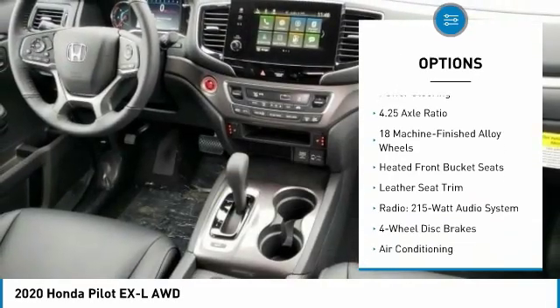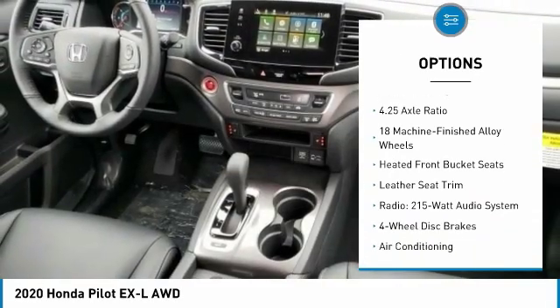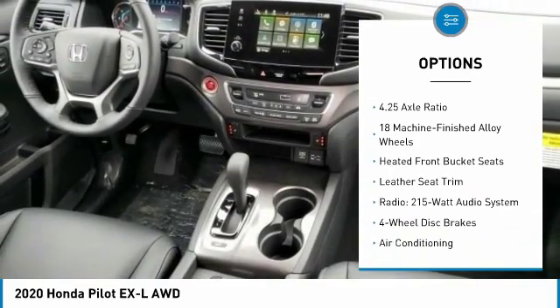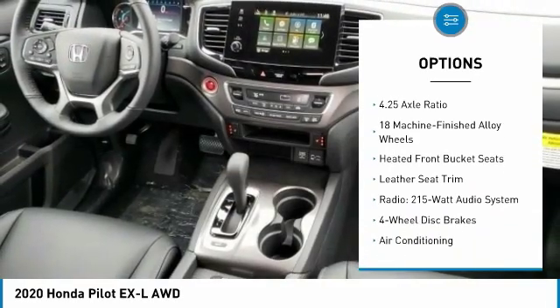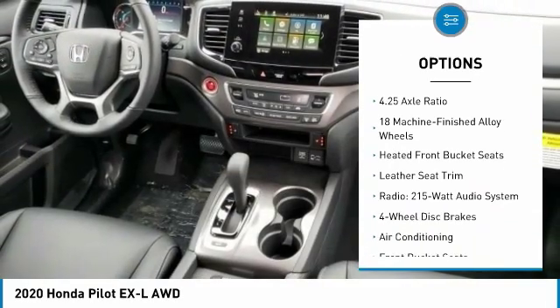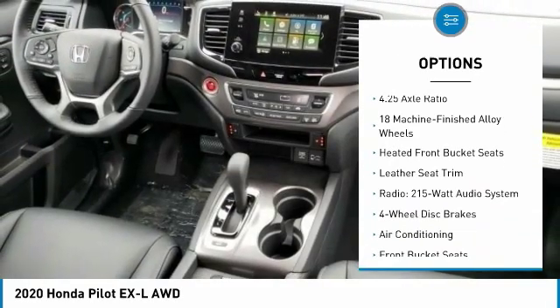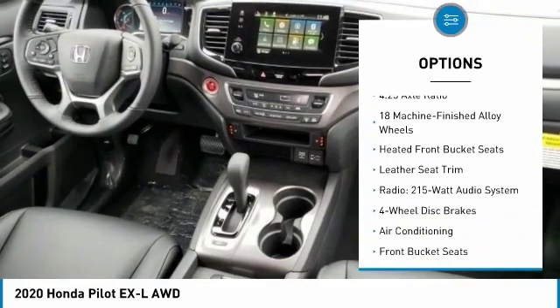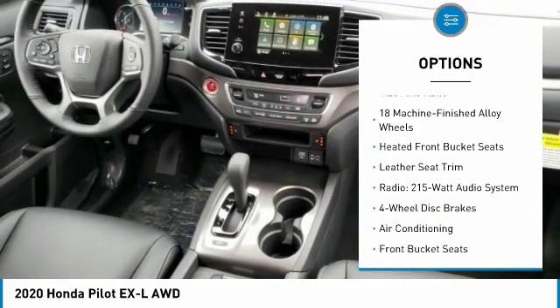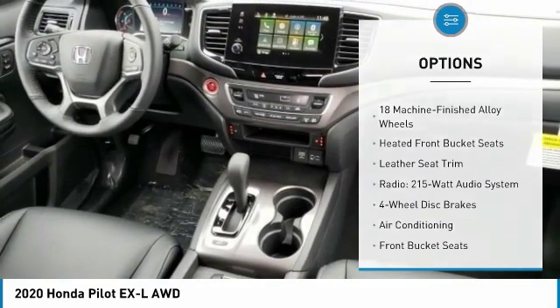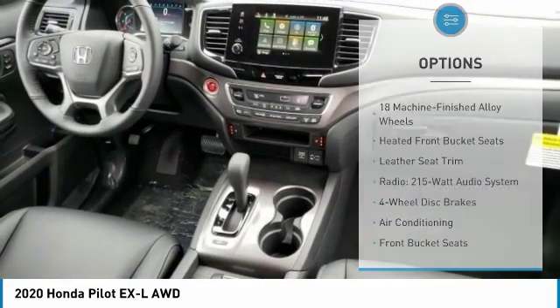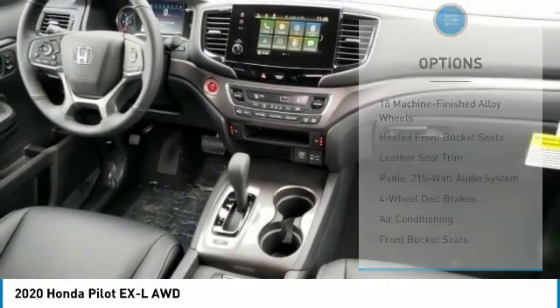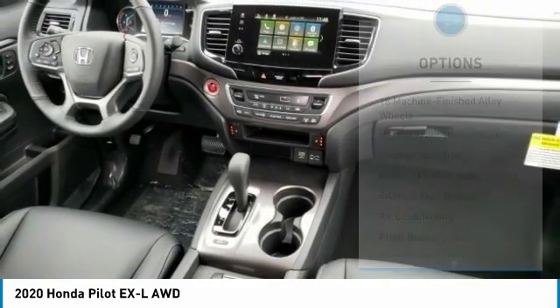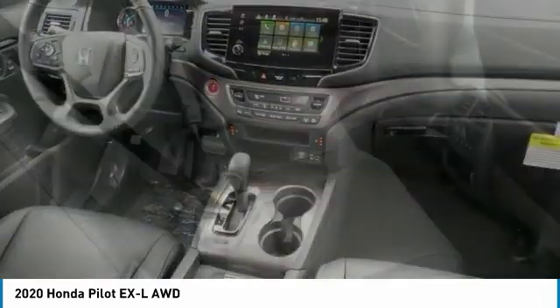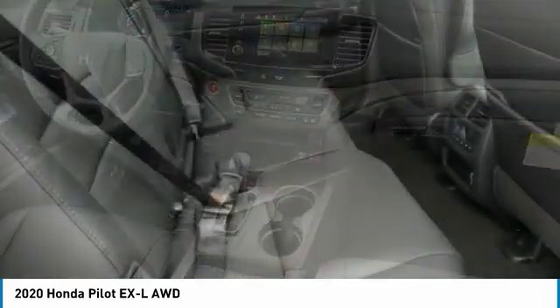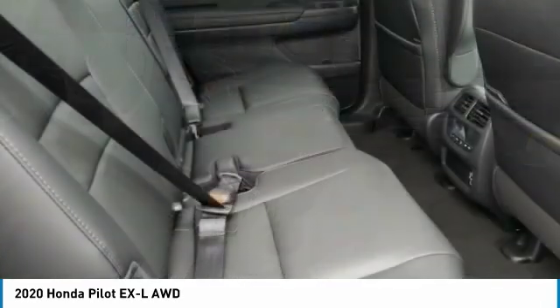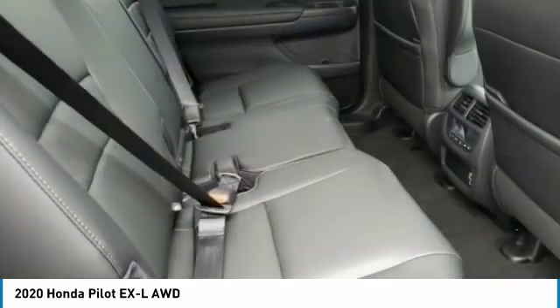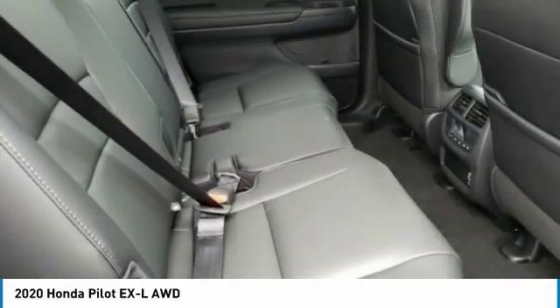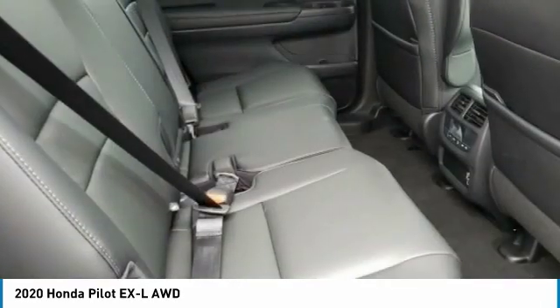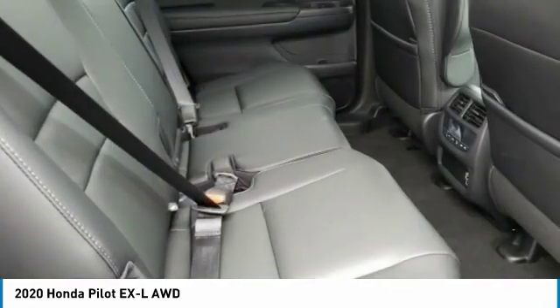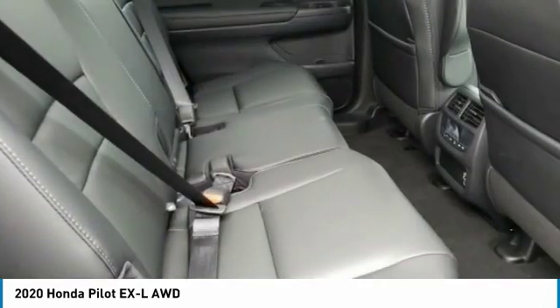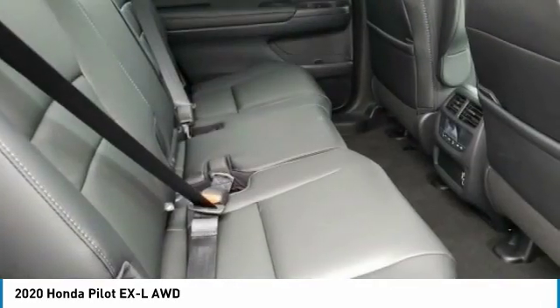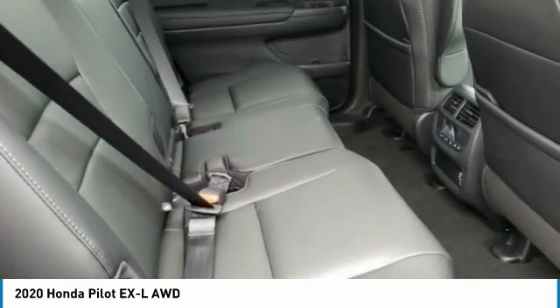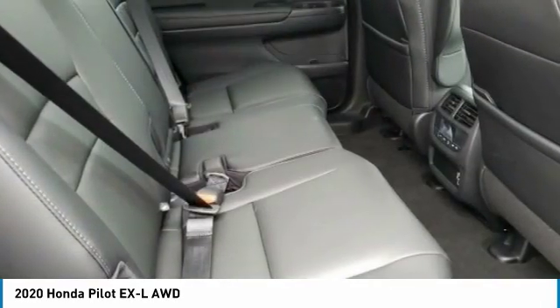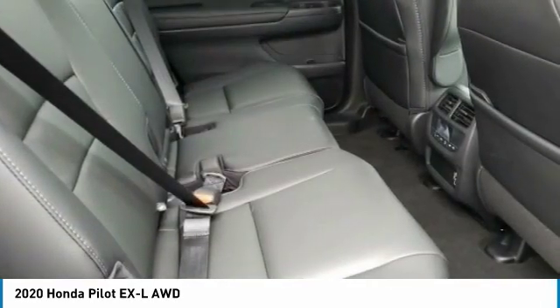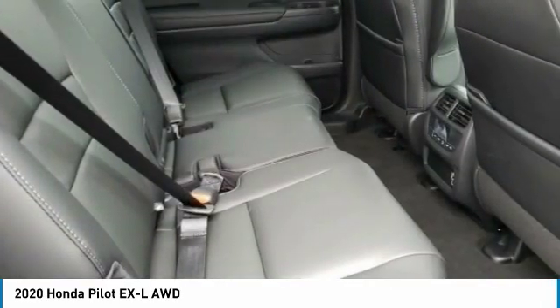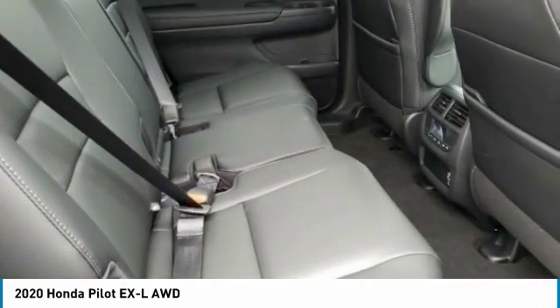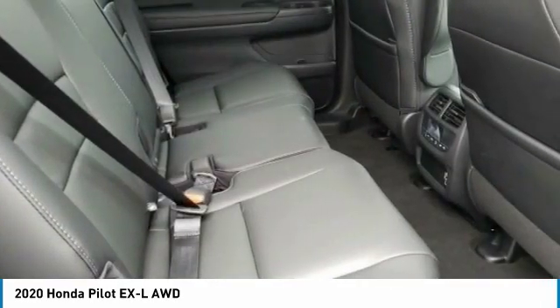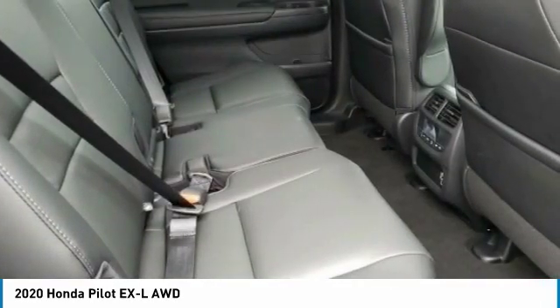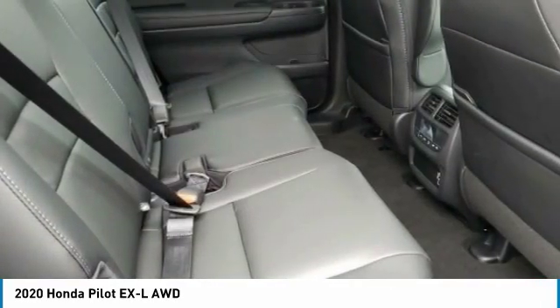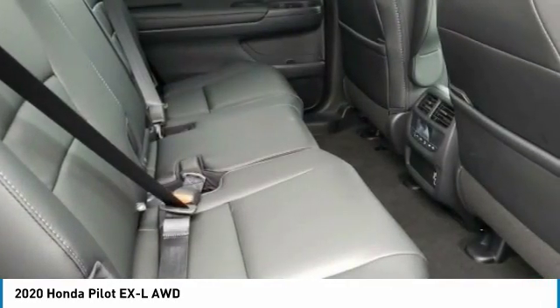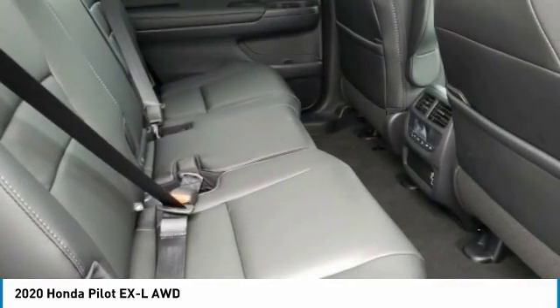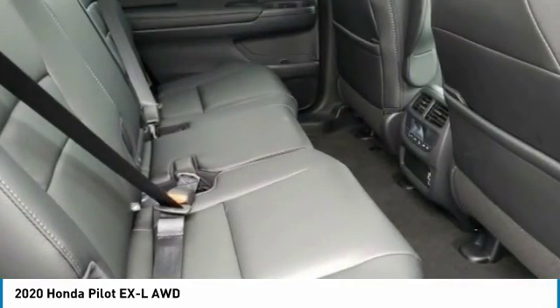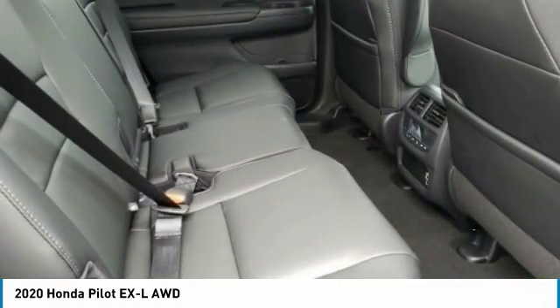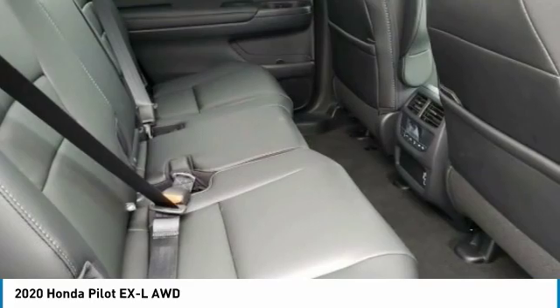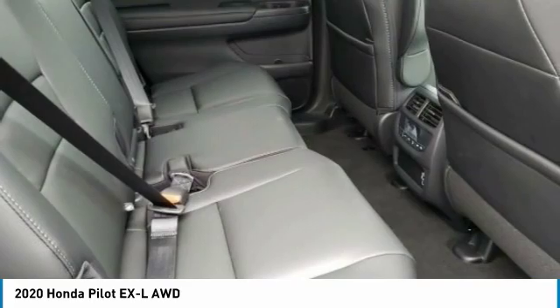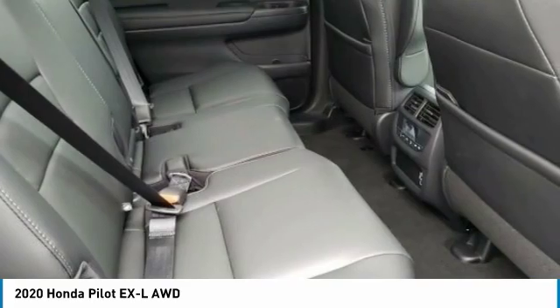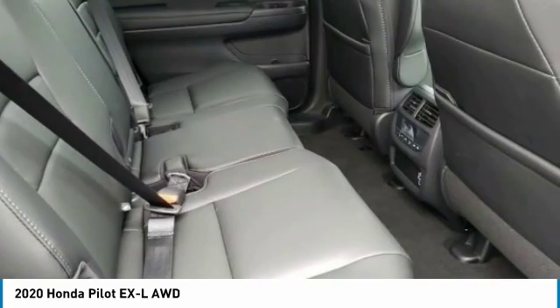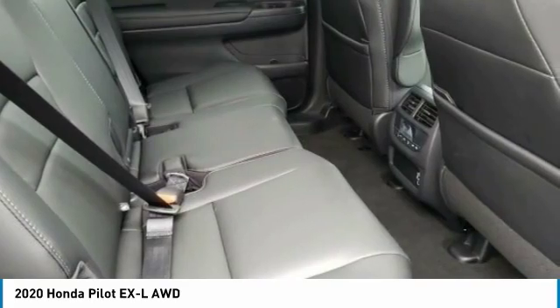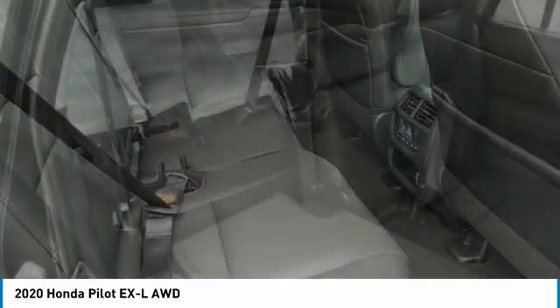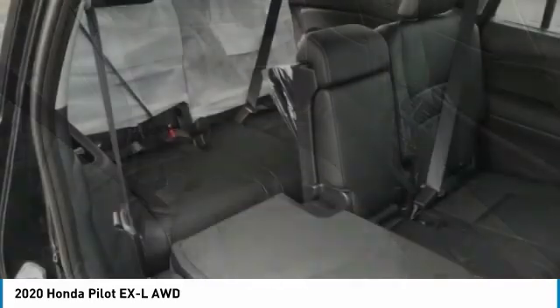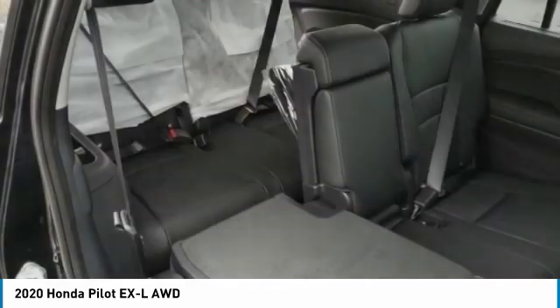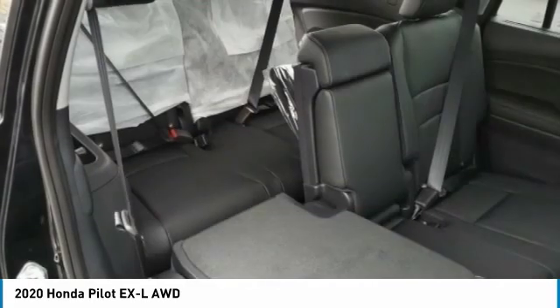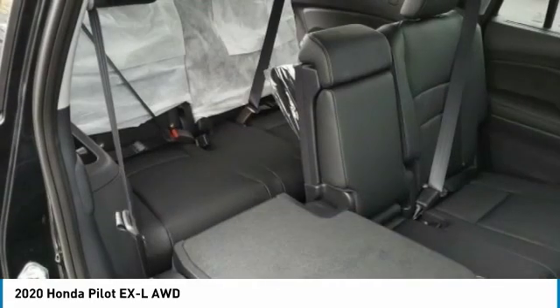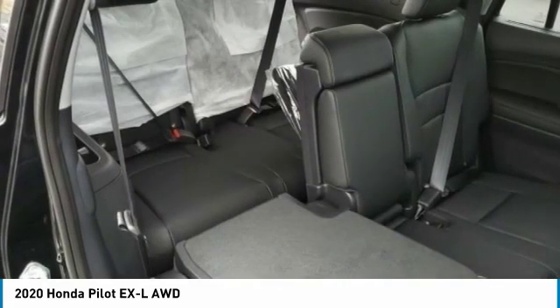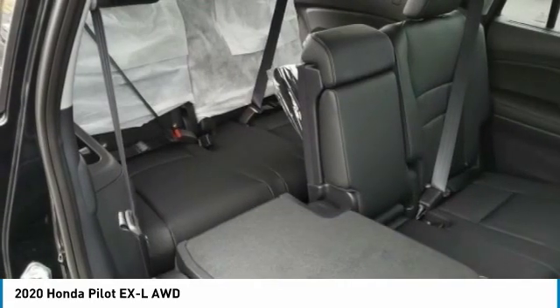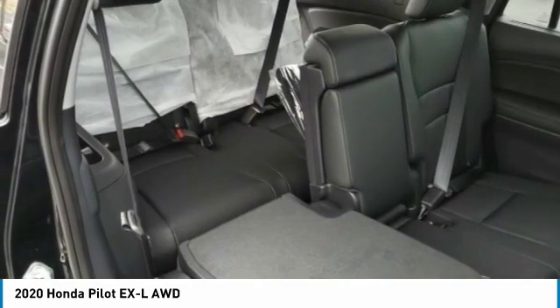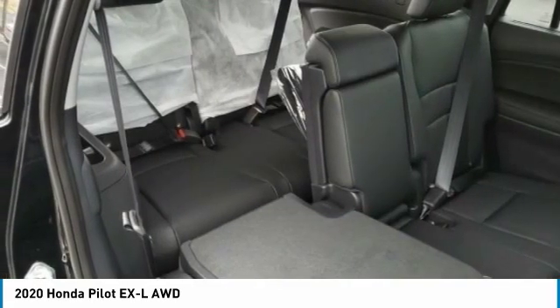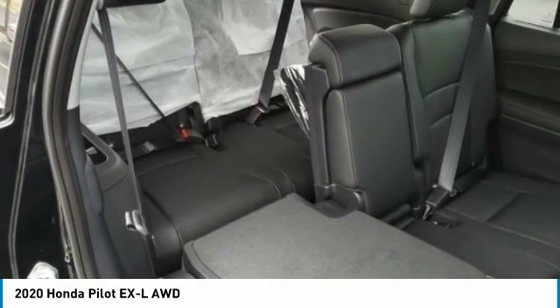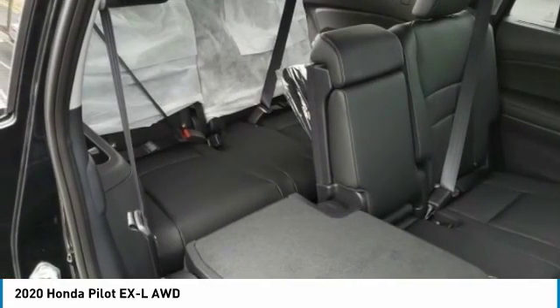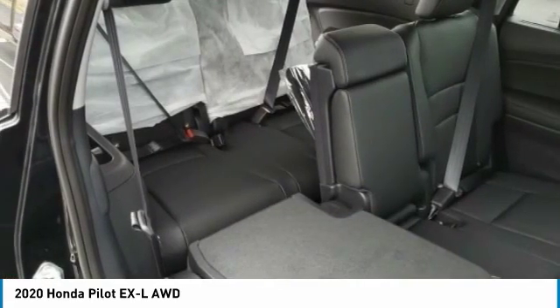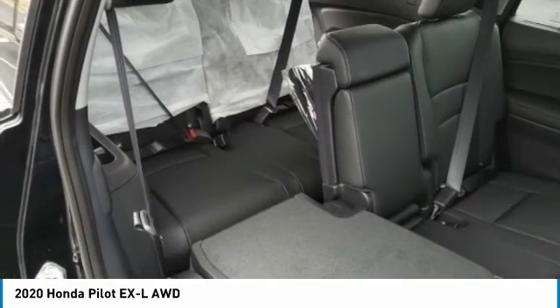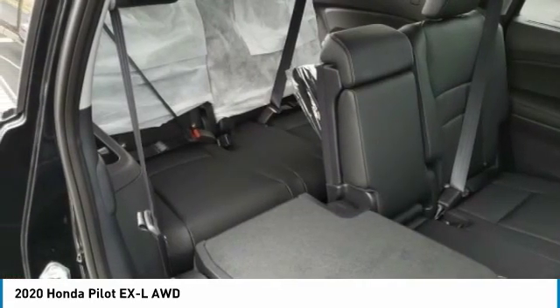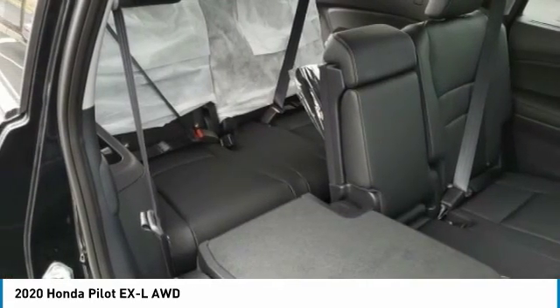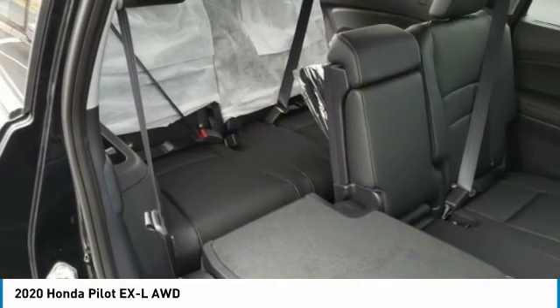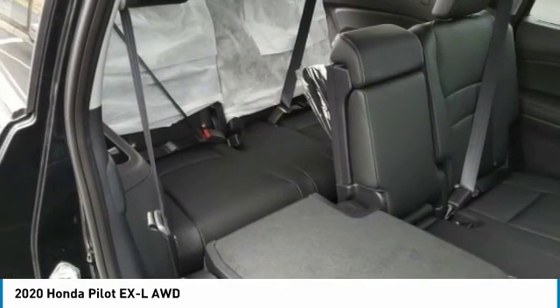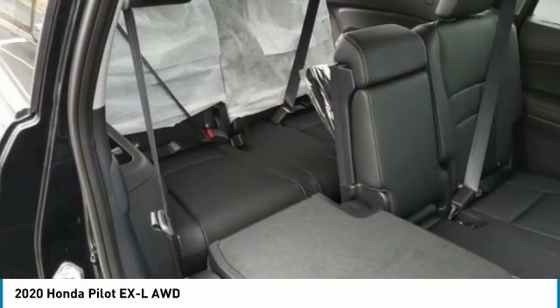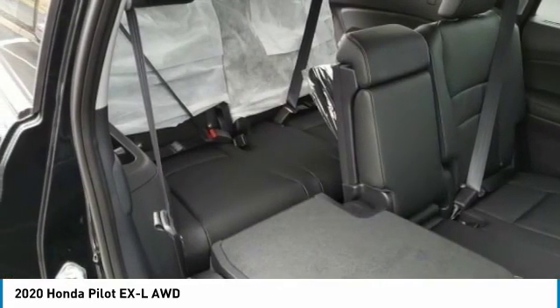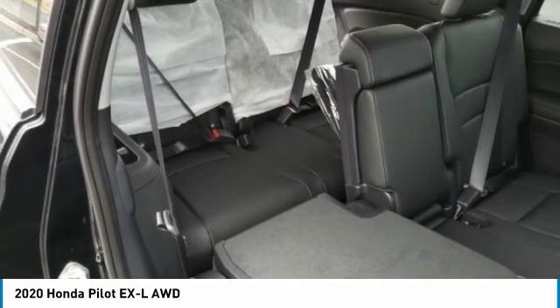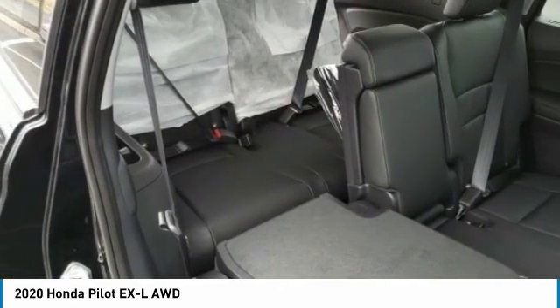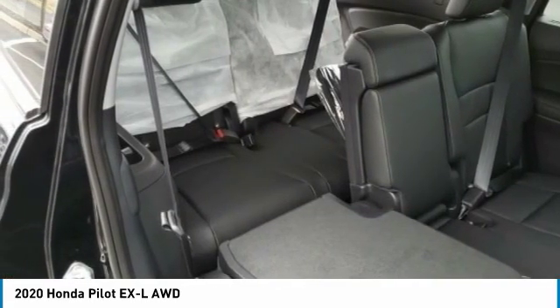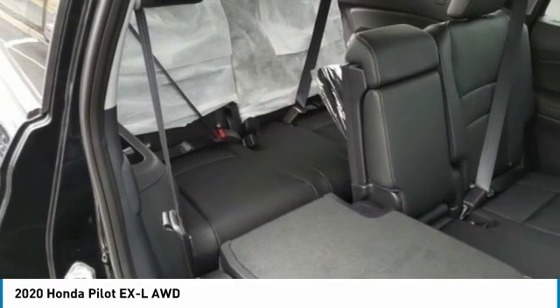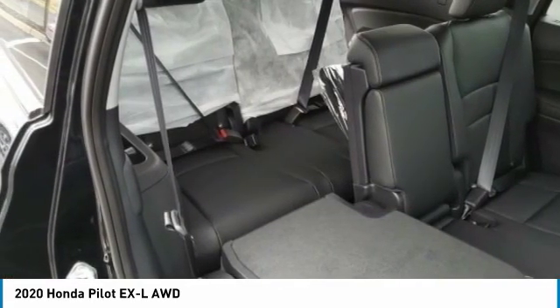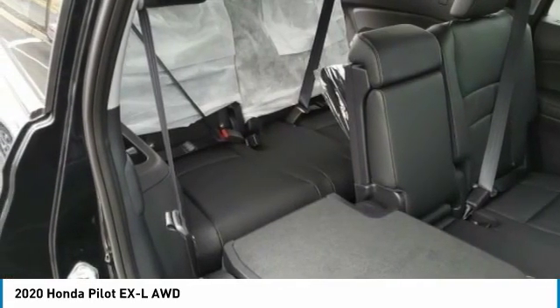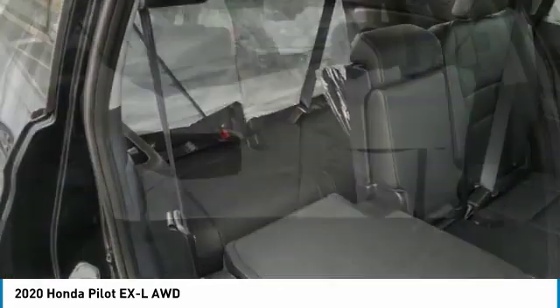Low tire pressure warning, power windows, tachometer, power steering. Your new ride is just a phone call away.